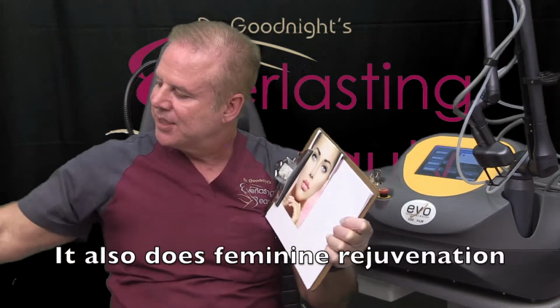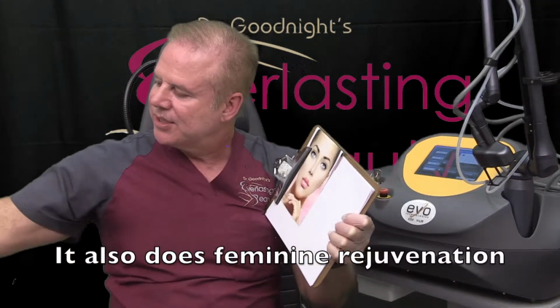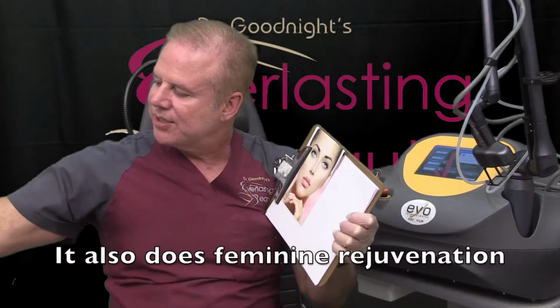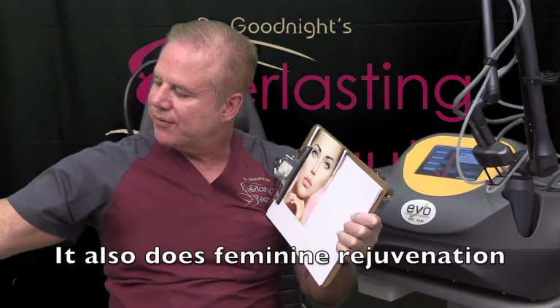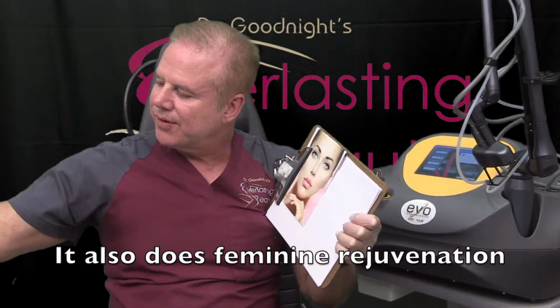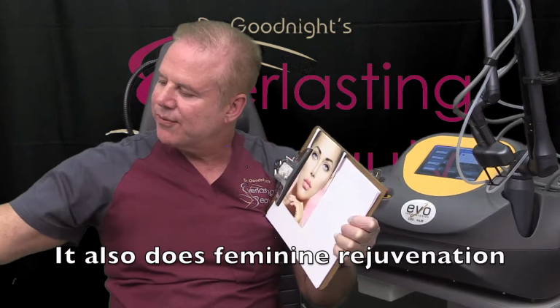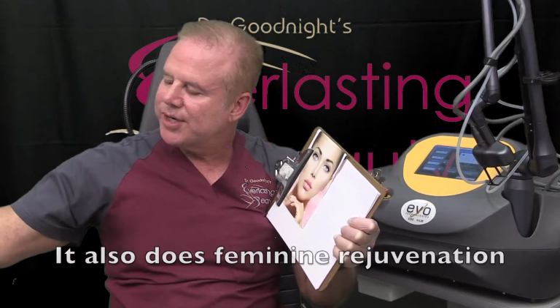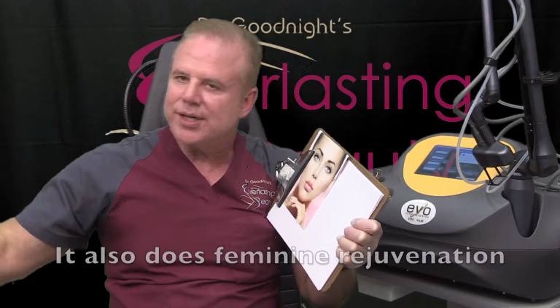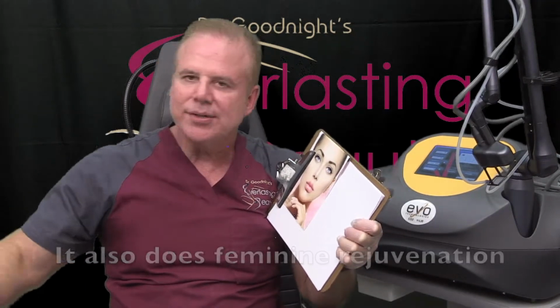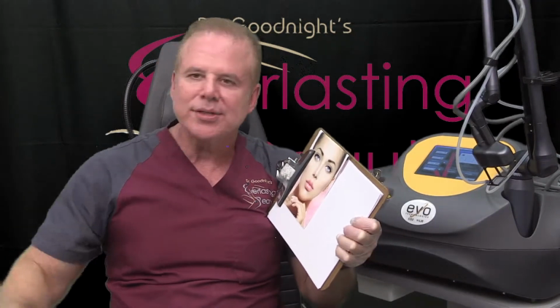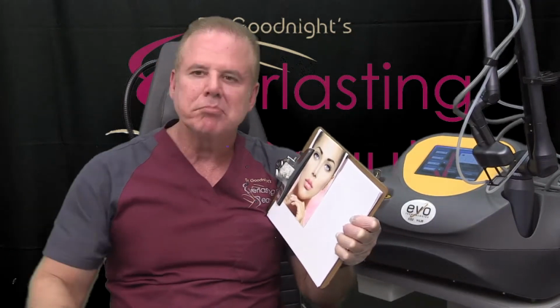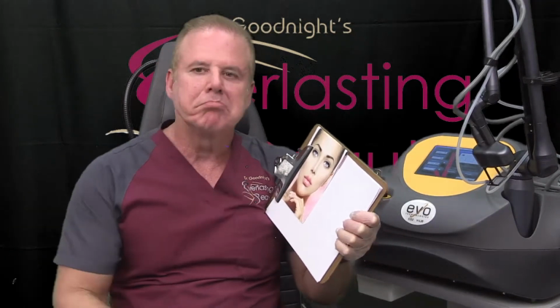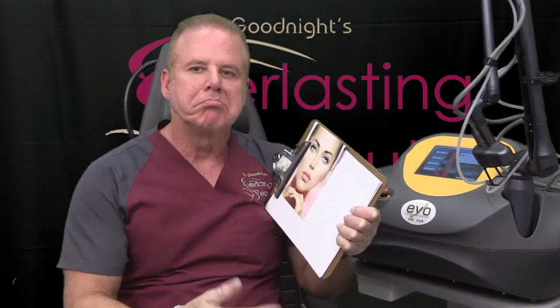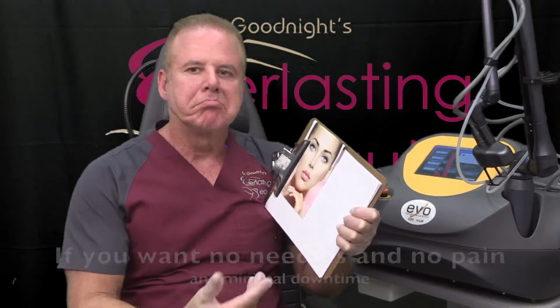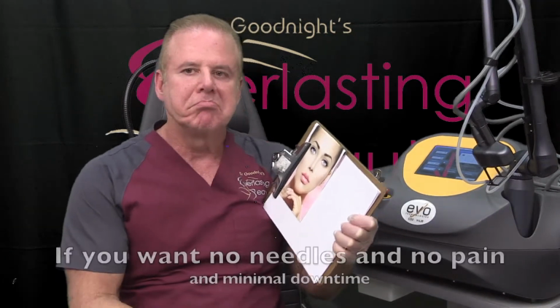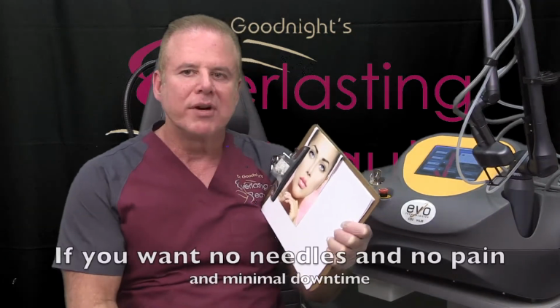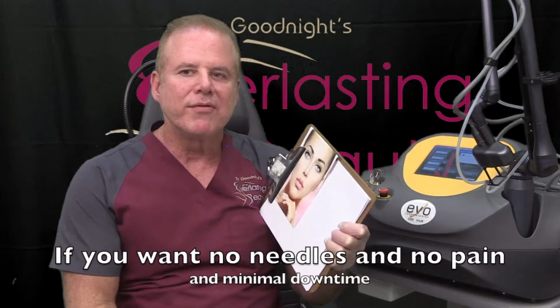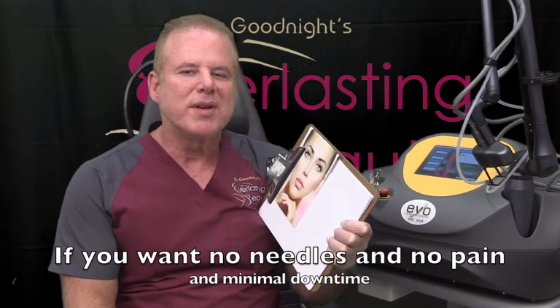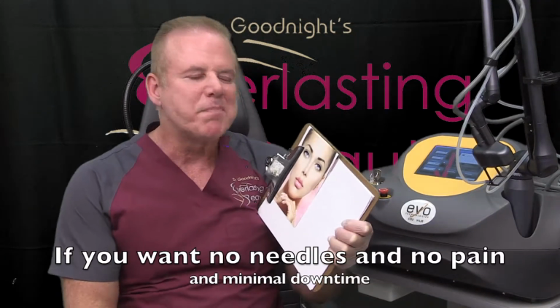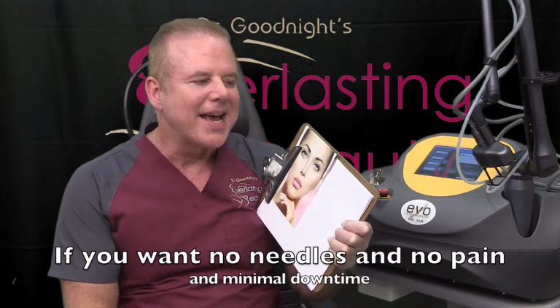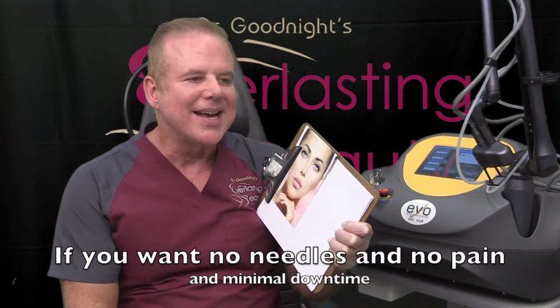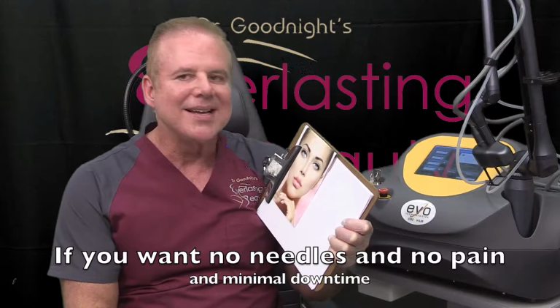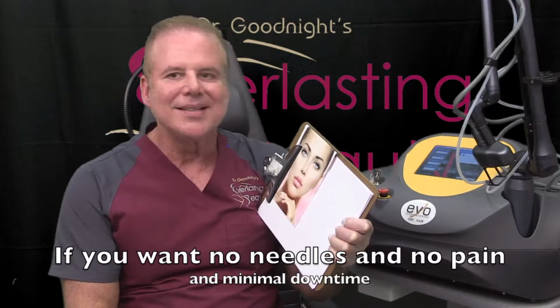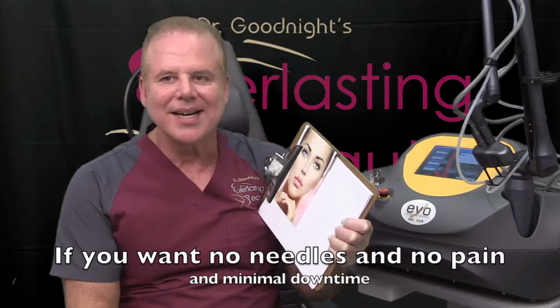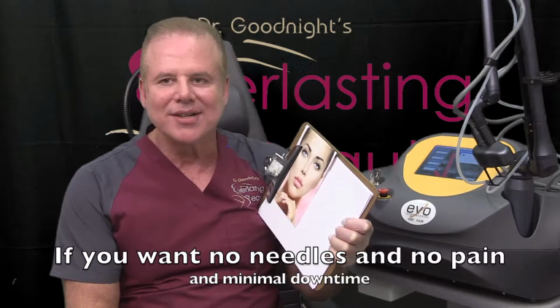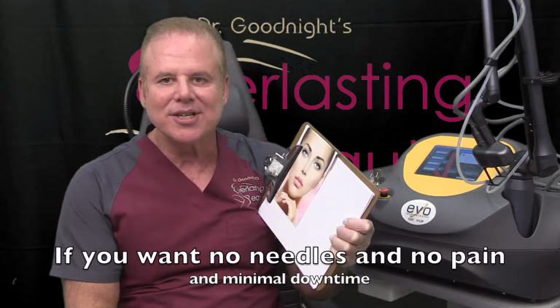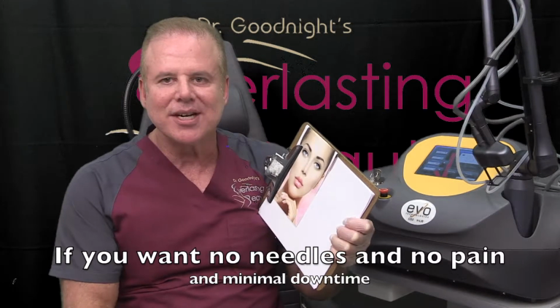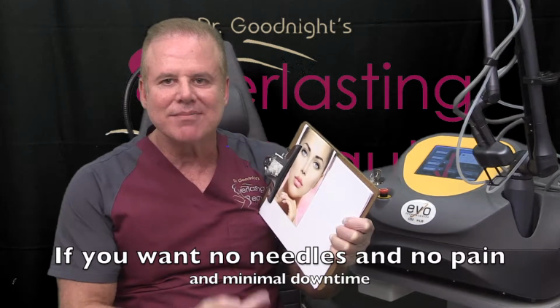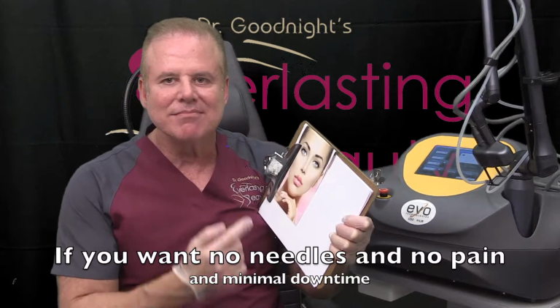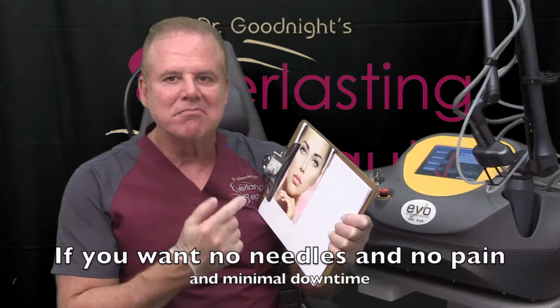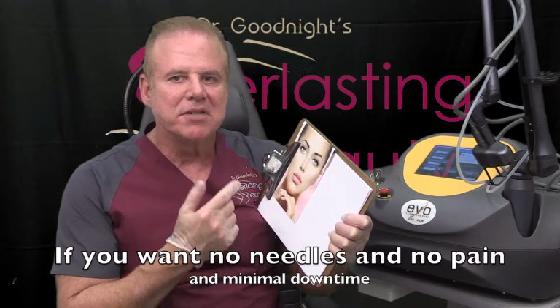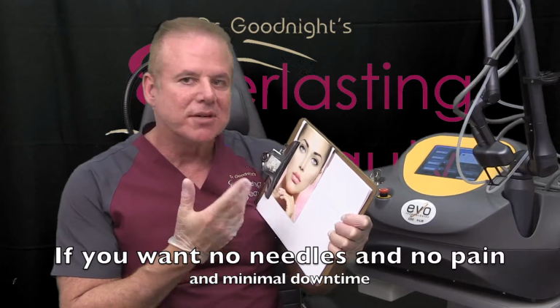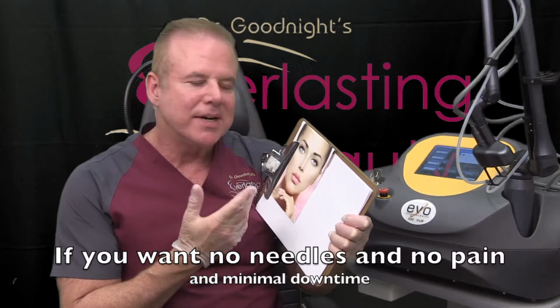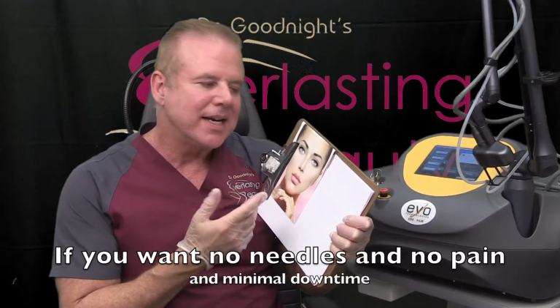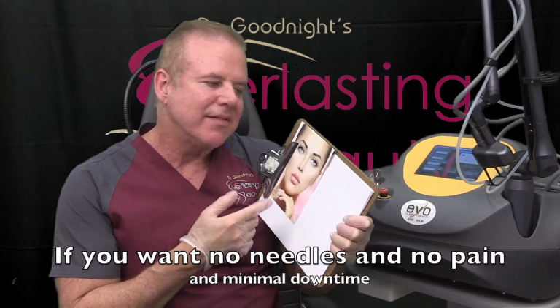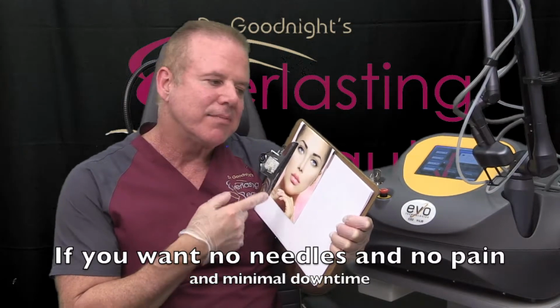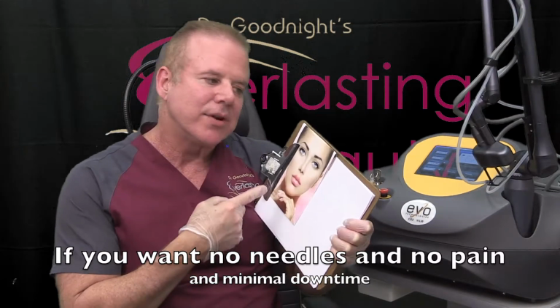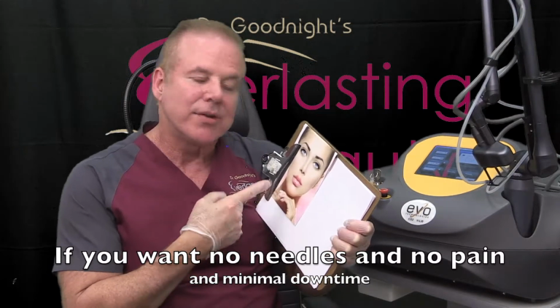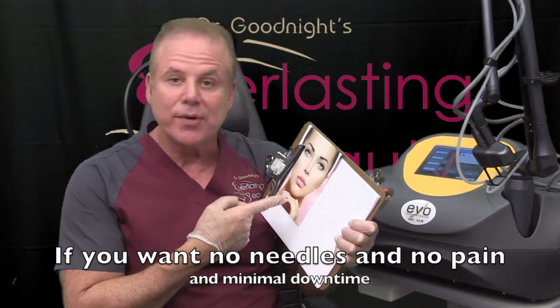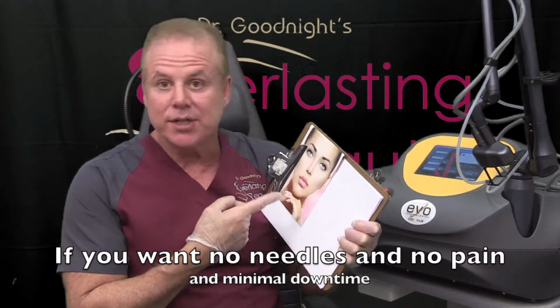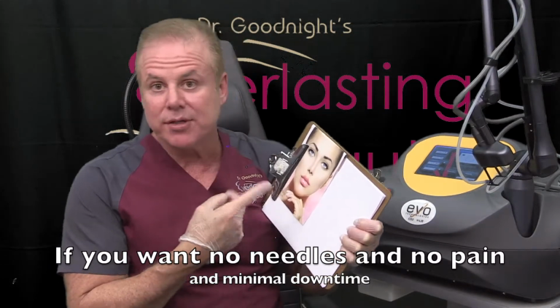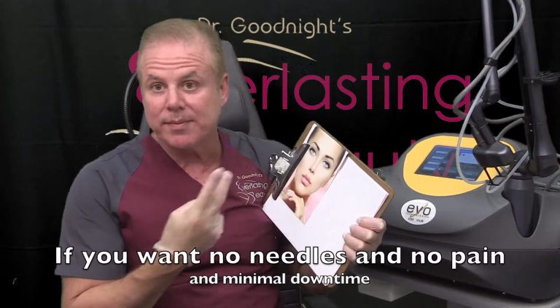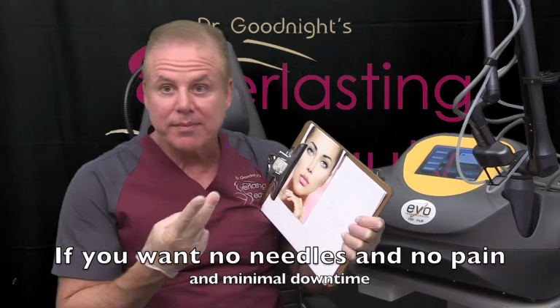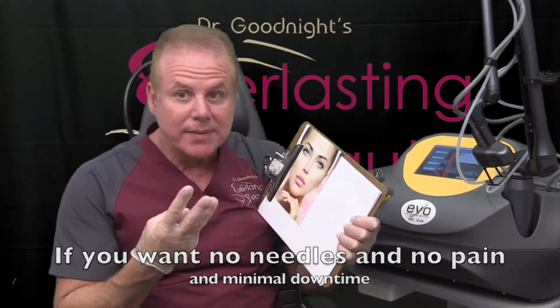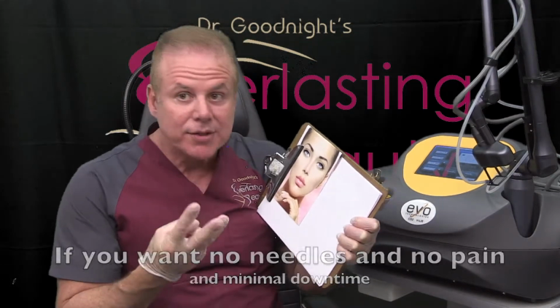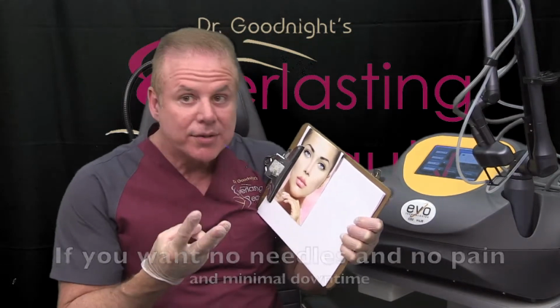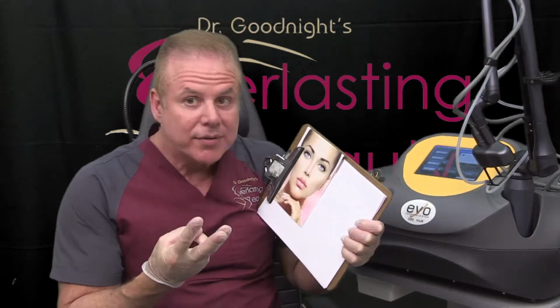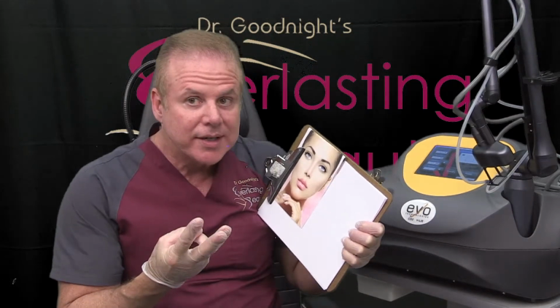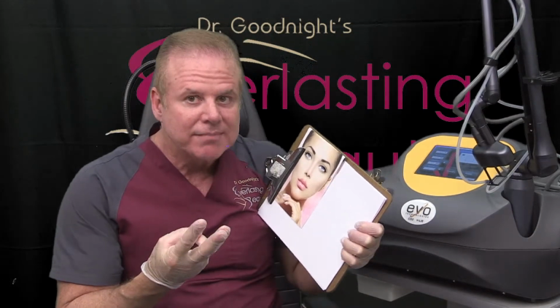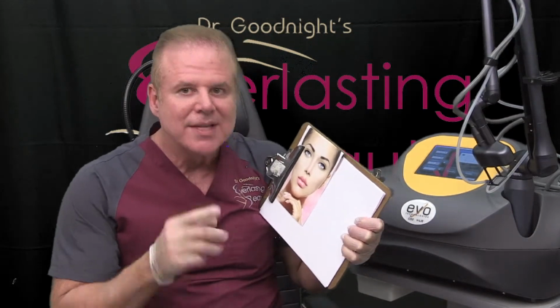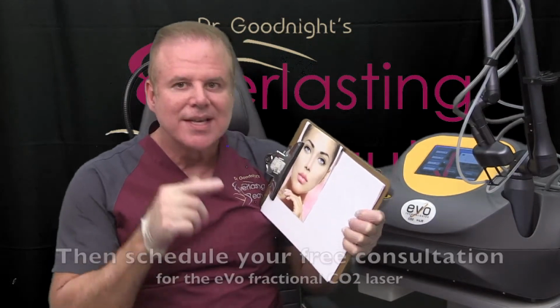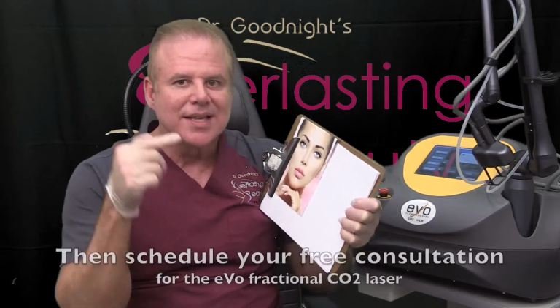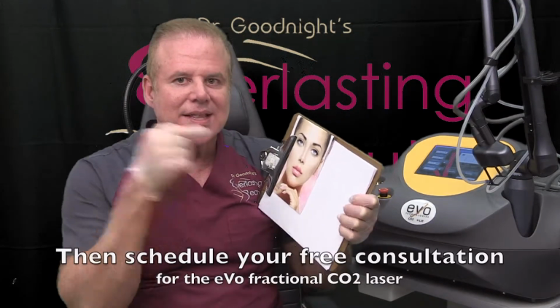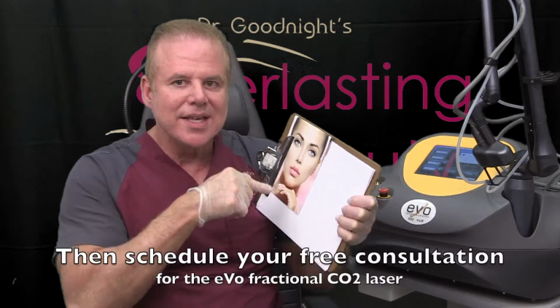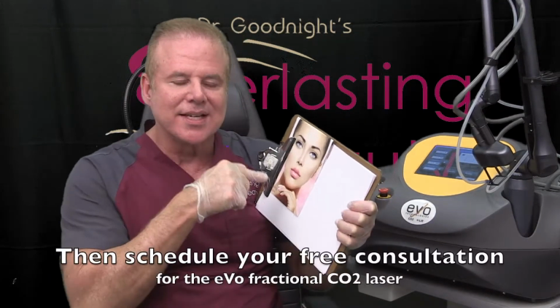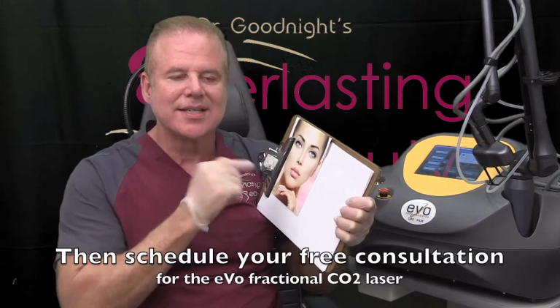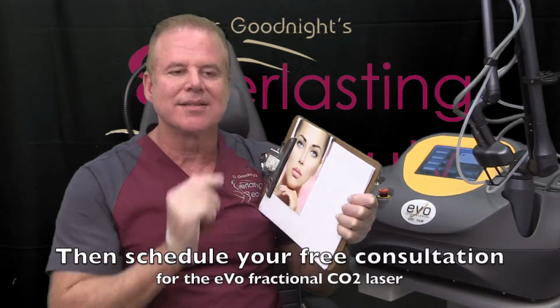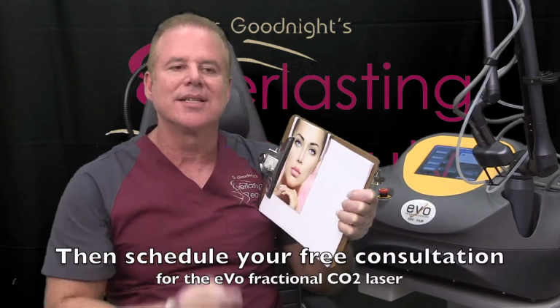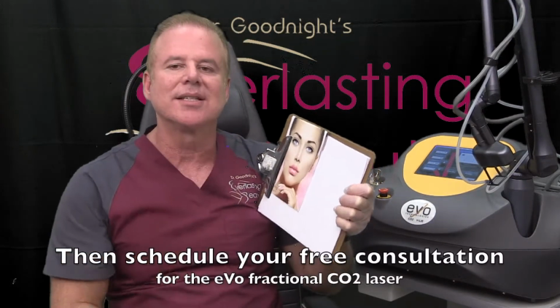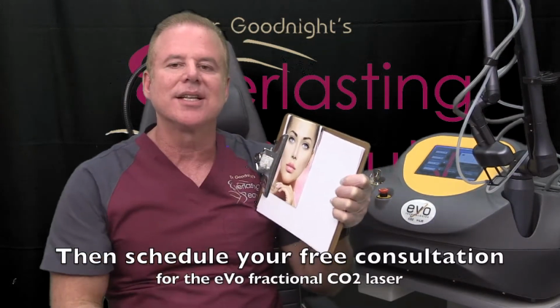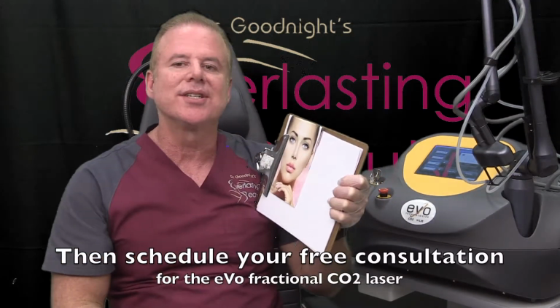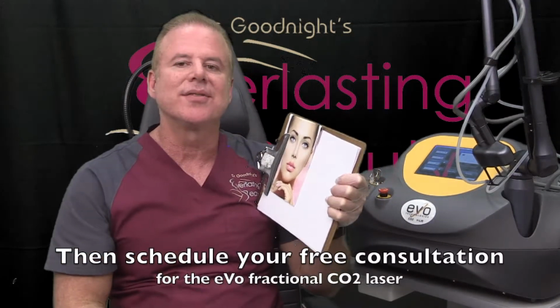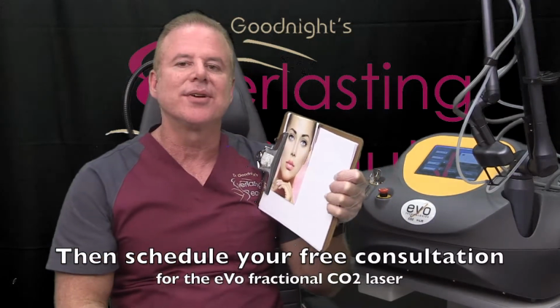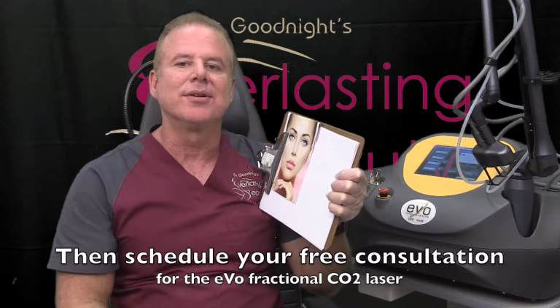So if you want to avoid needles, want to avoid pain and downtime, and you don't mind having more than one treatment — maybe 2 or 3 — then this is the laser for you.